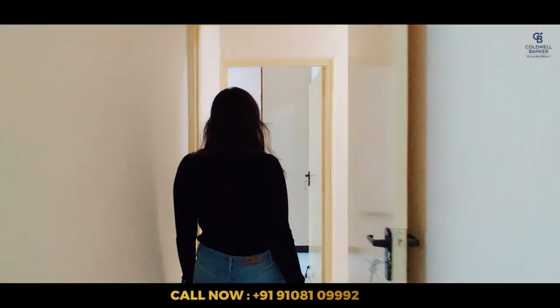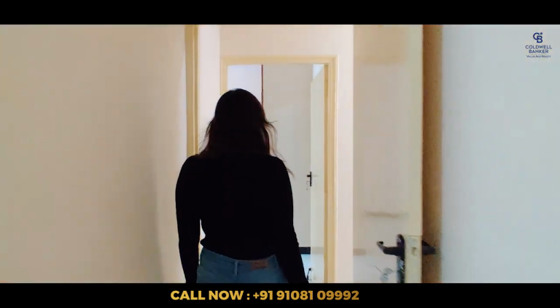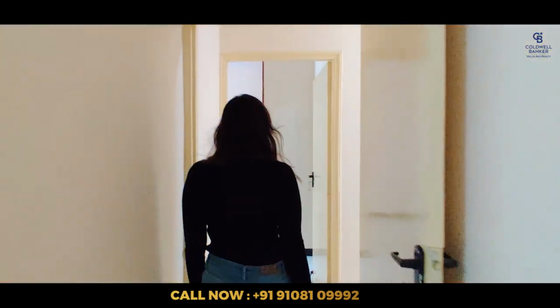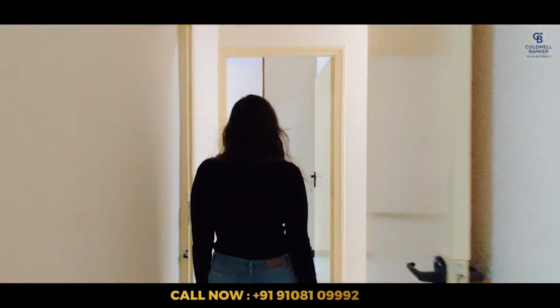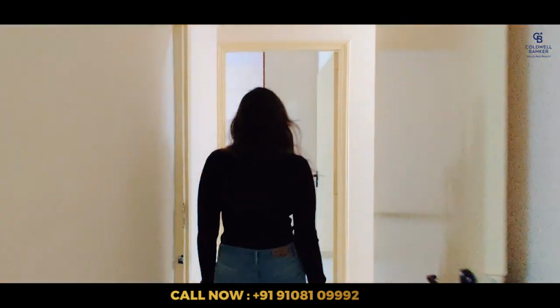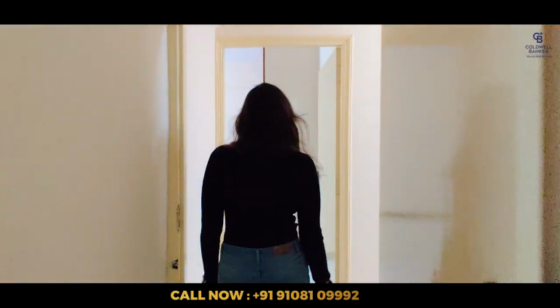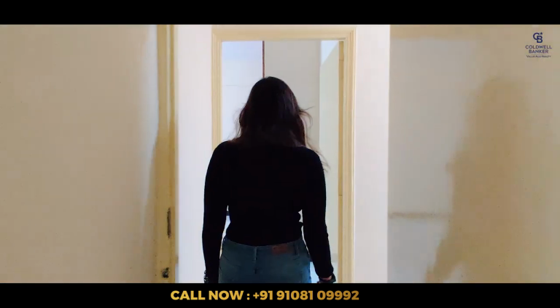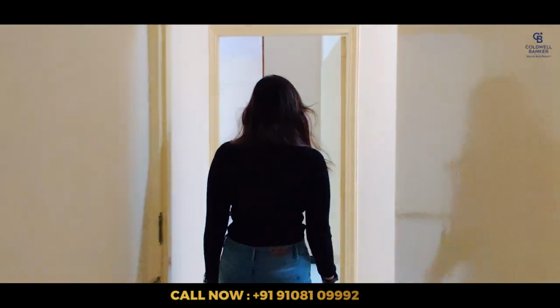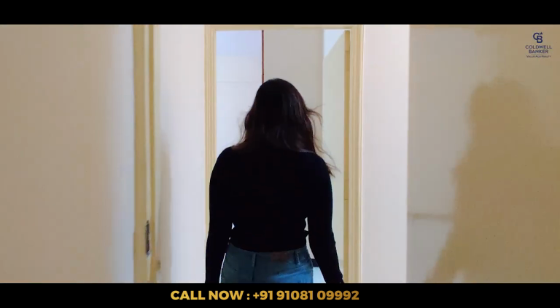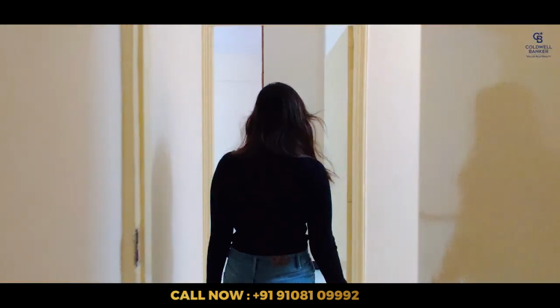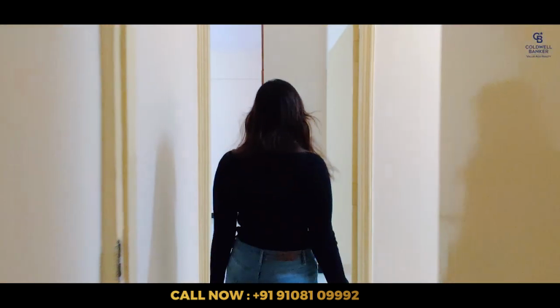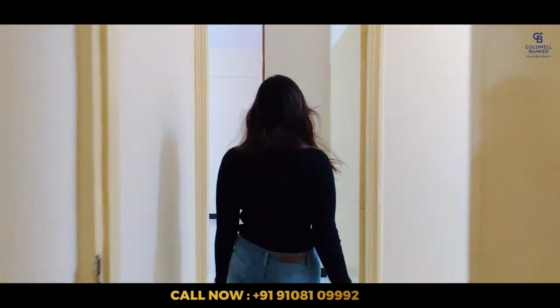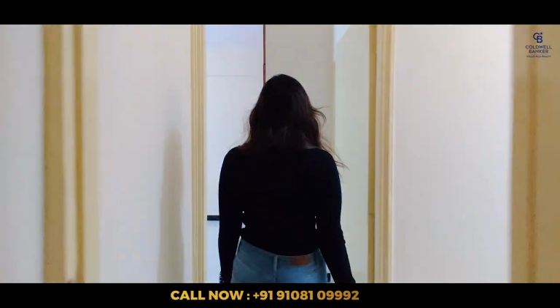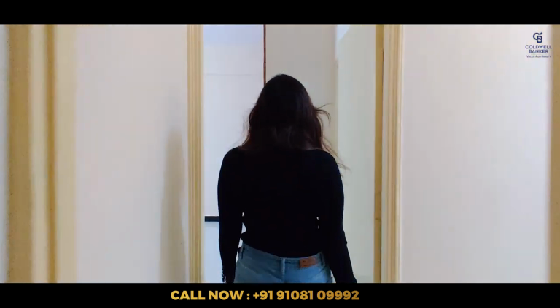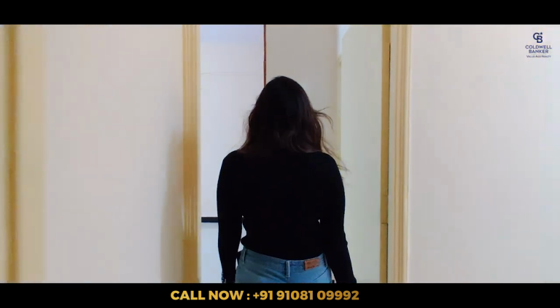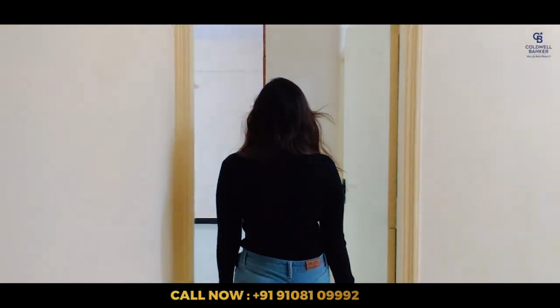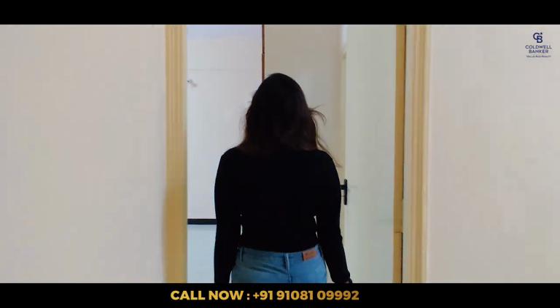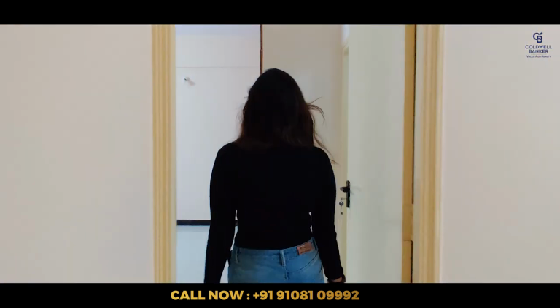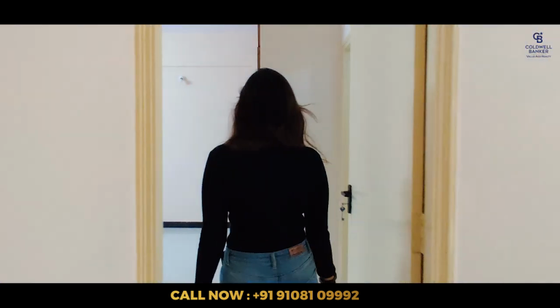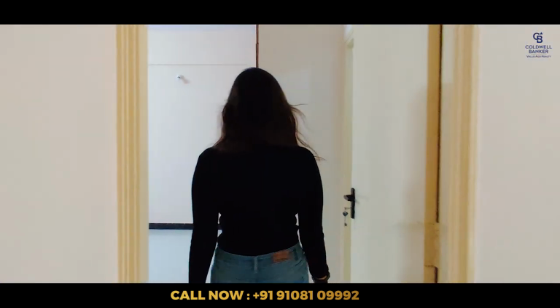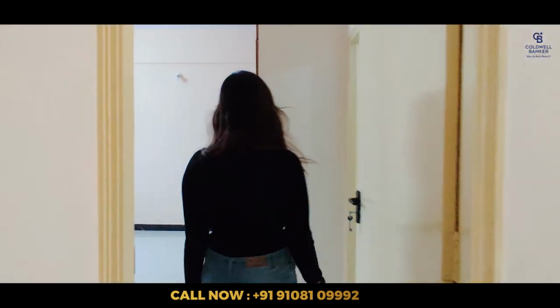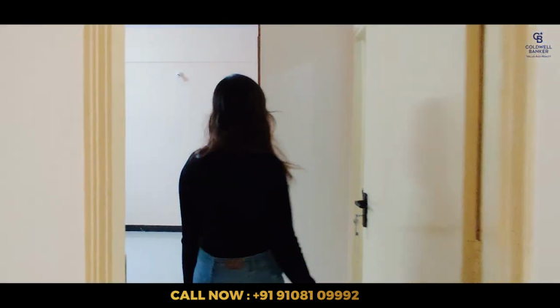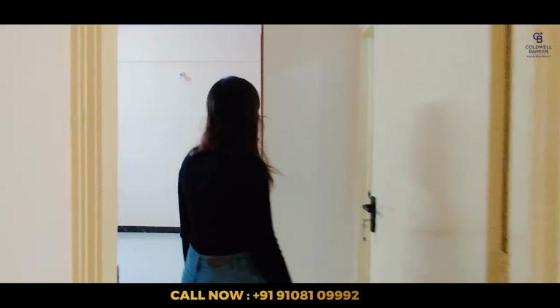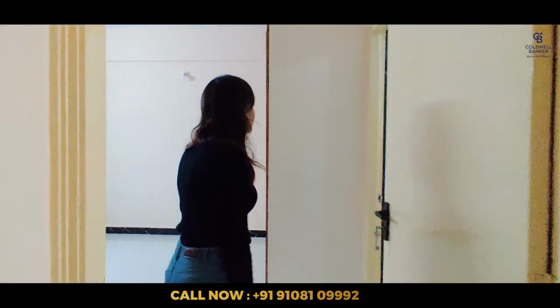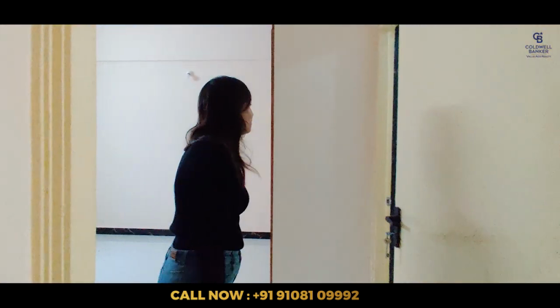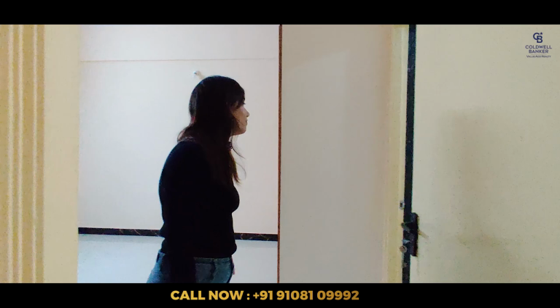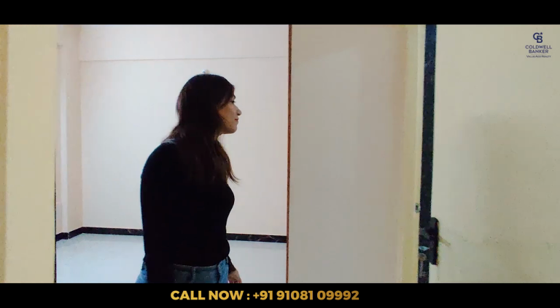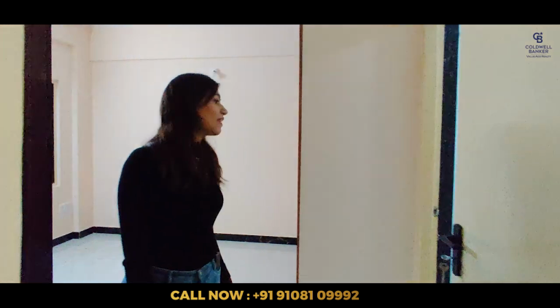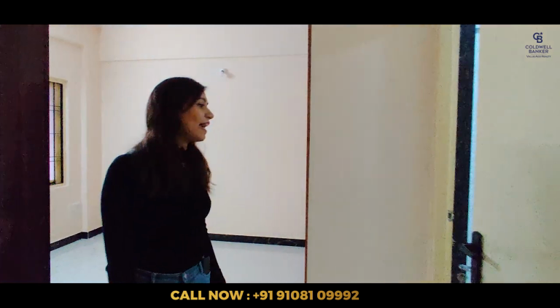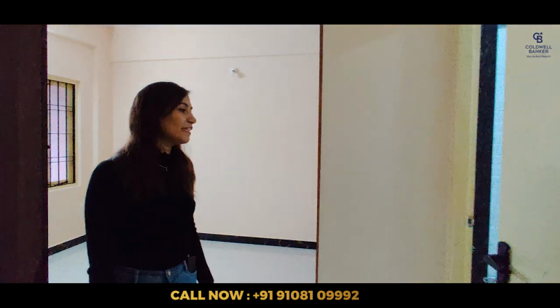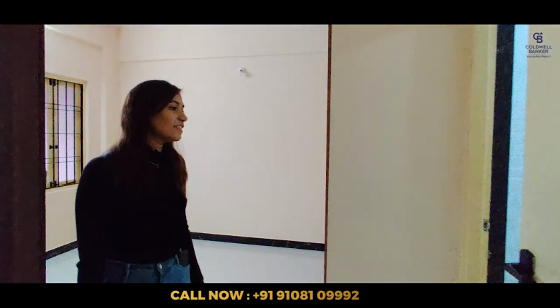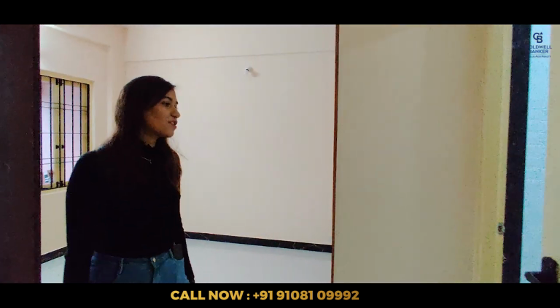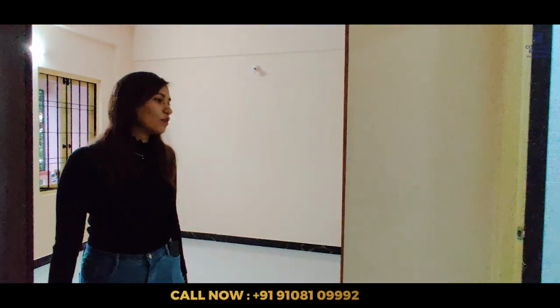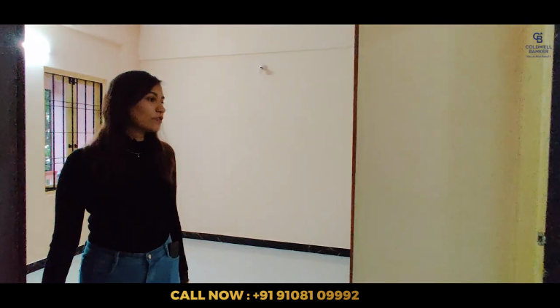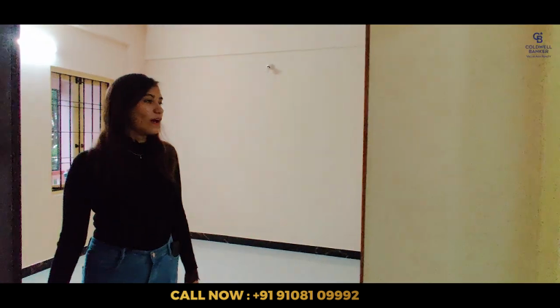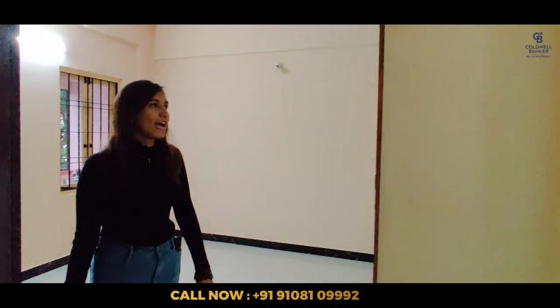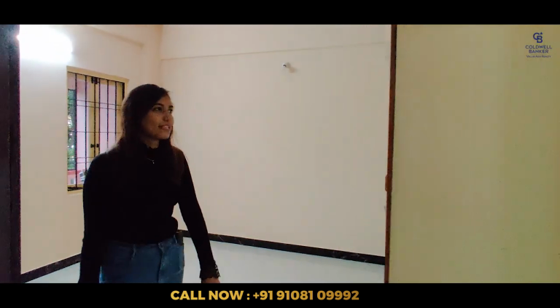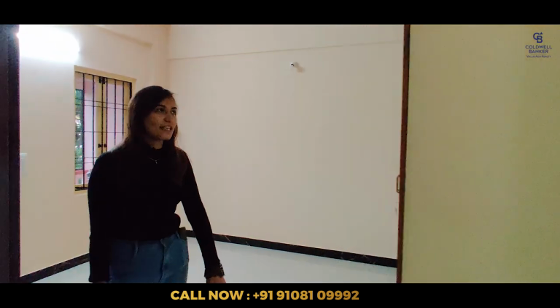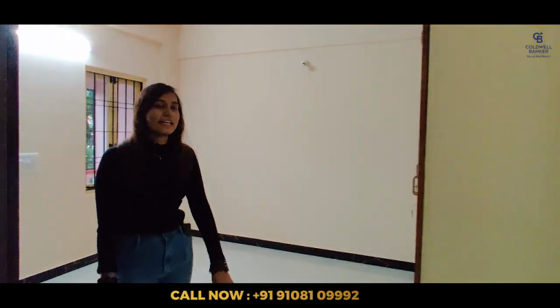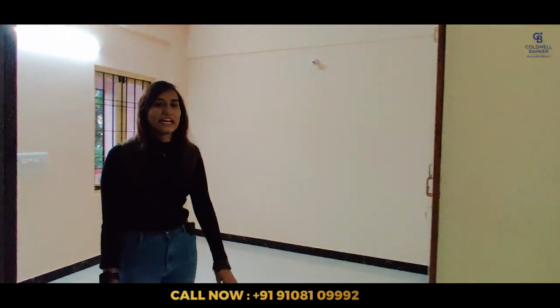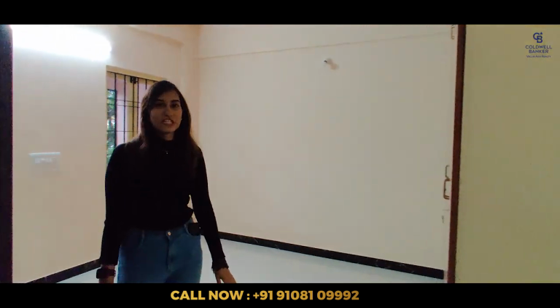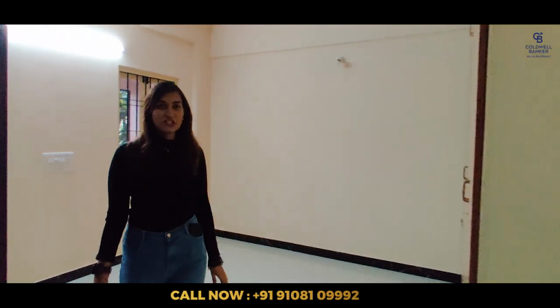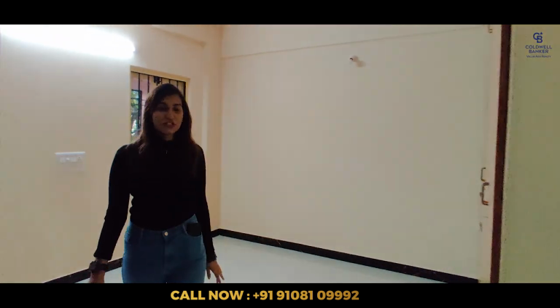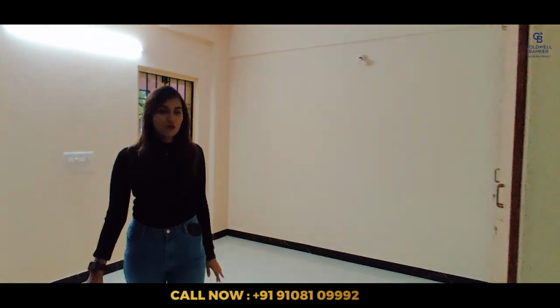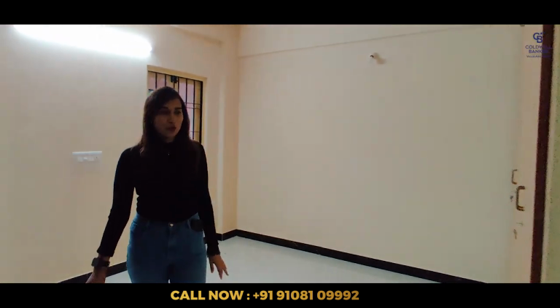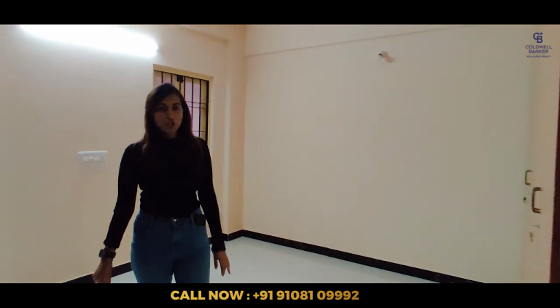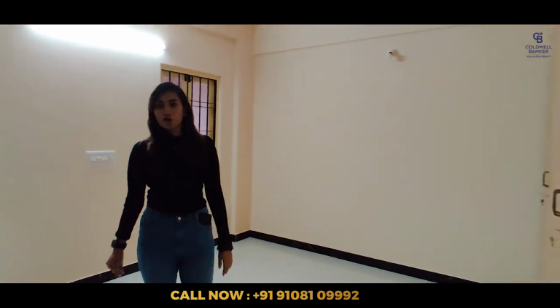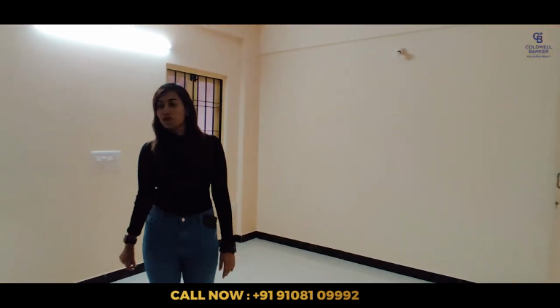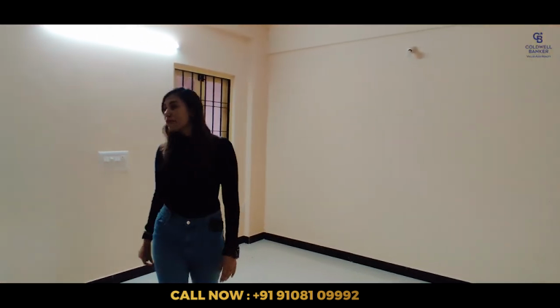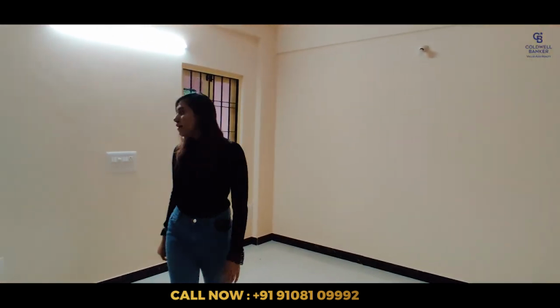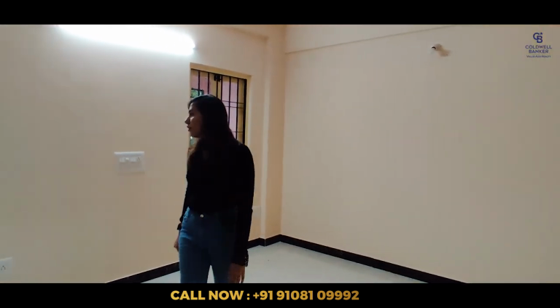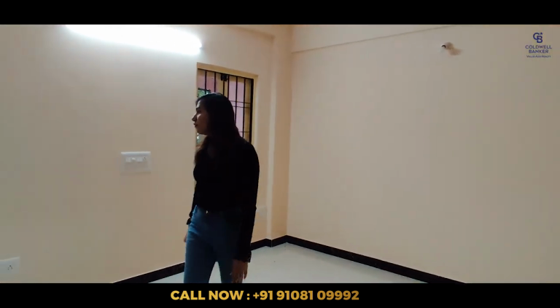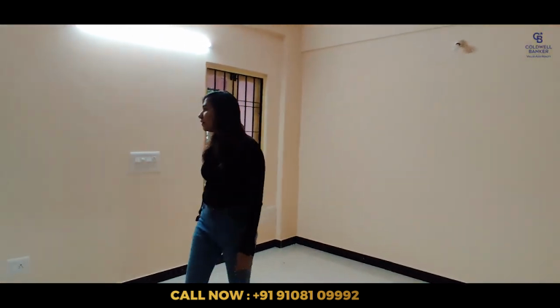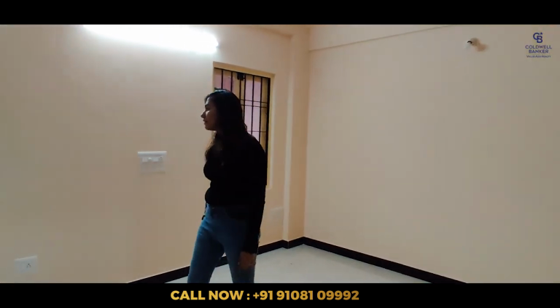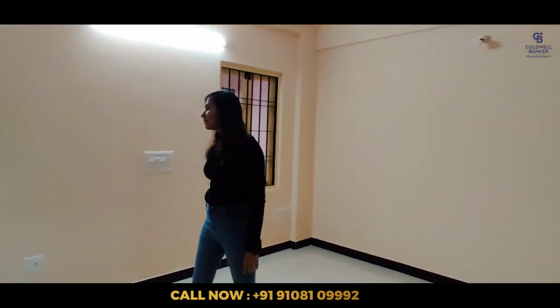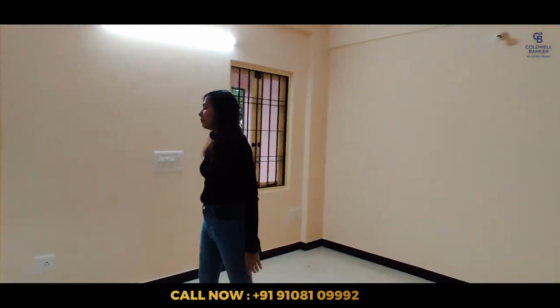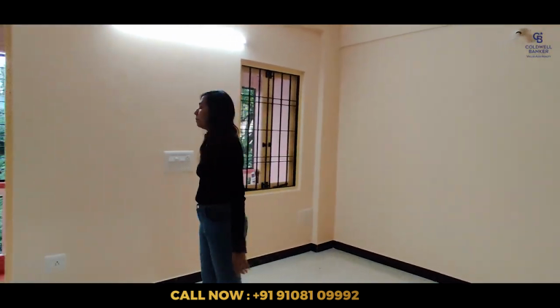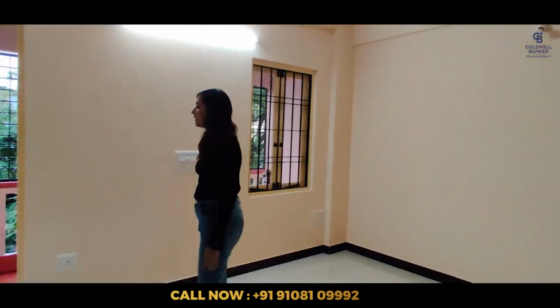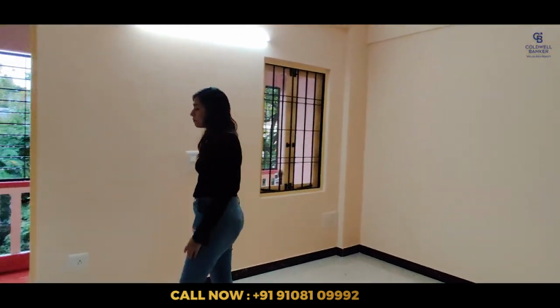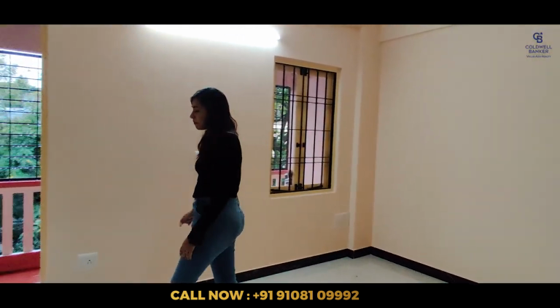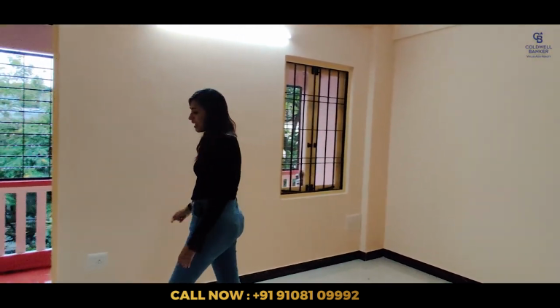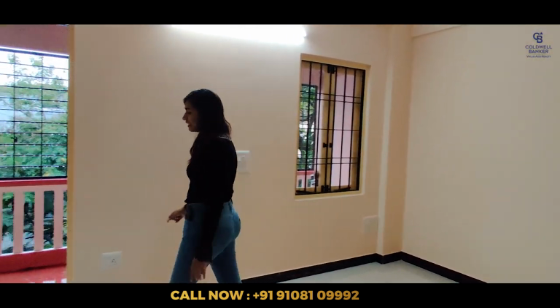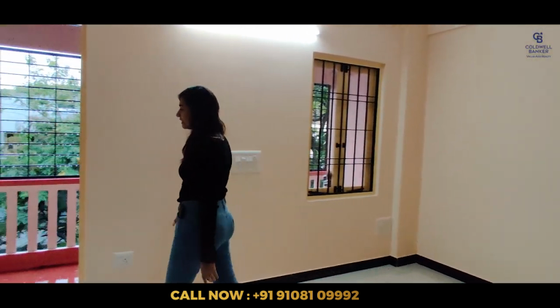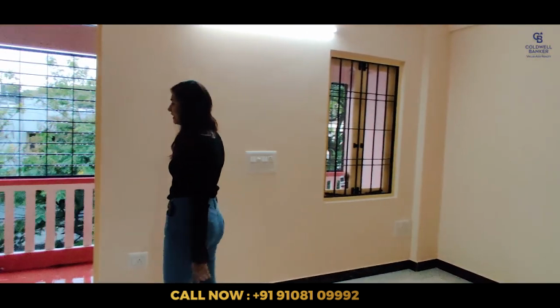So, this is the final bedroom. And this also has an attached washroom. The big balcony.